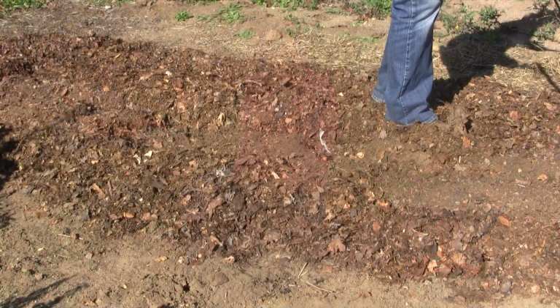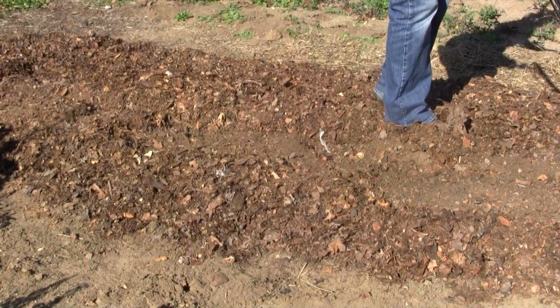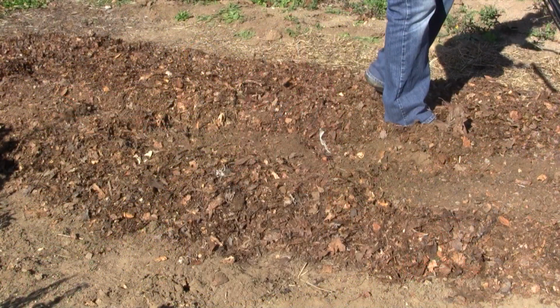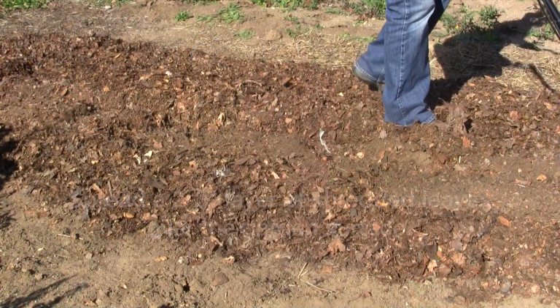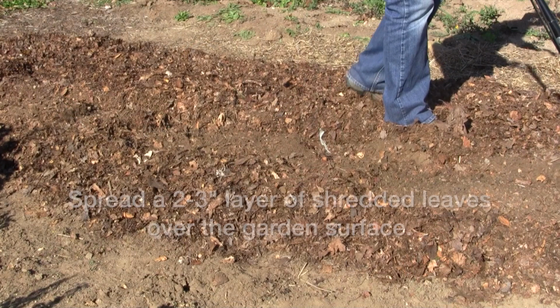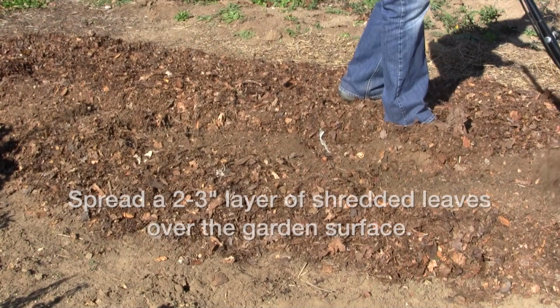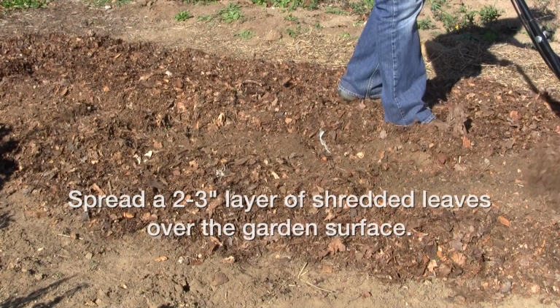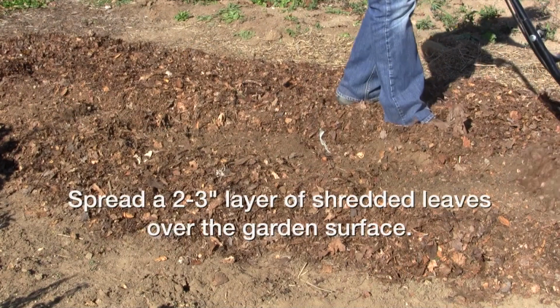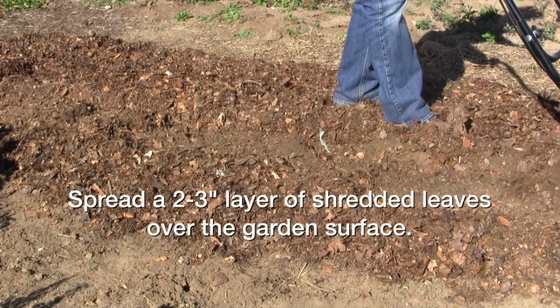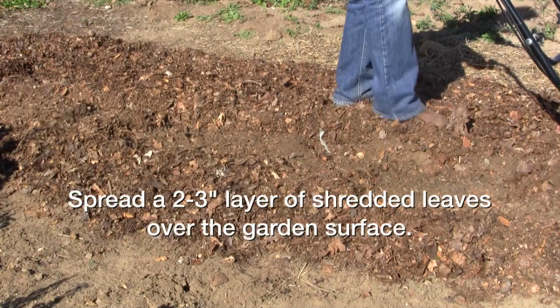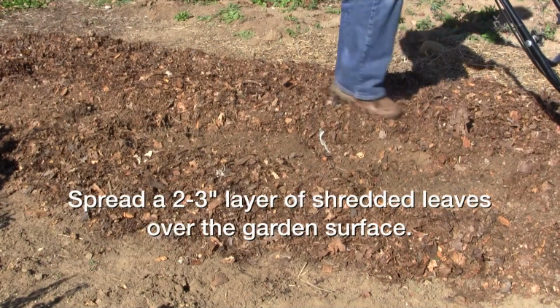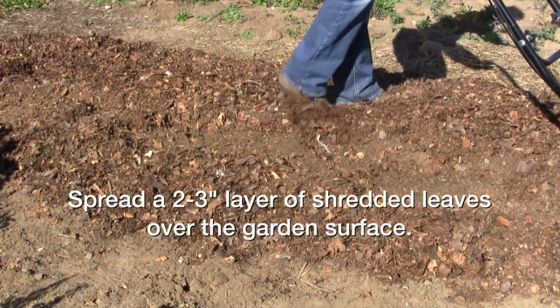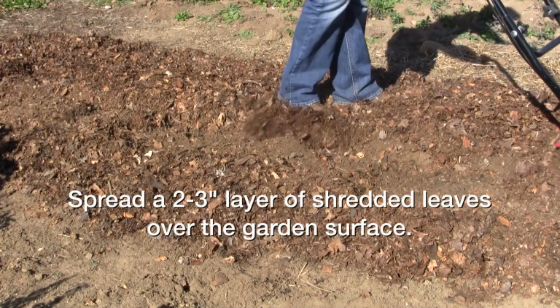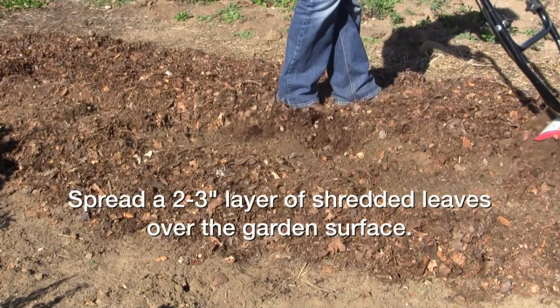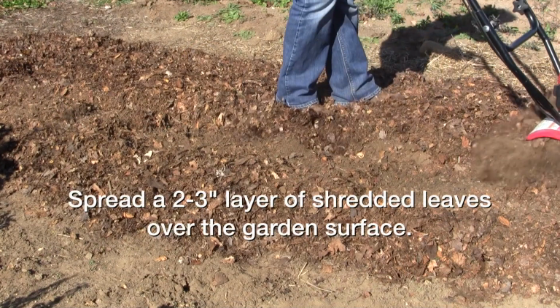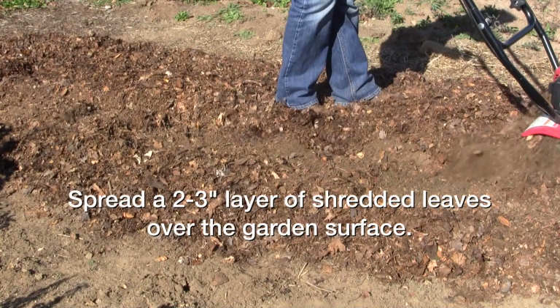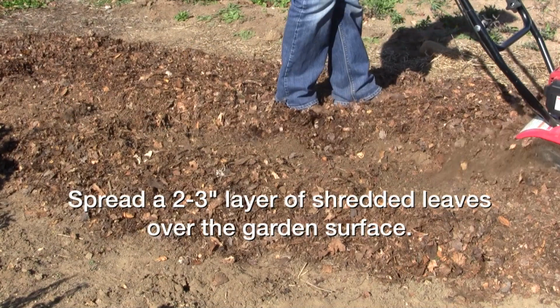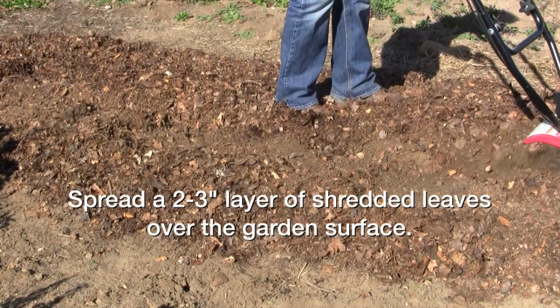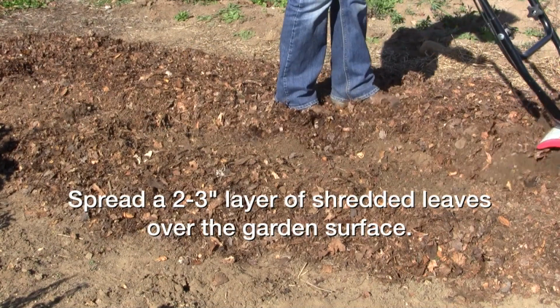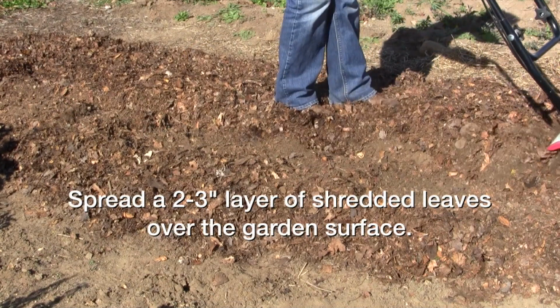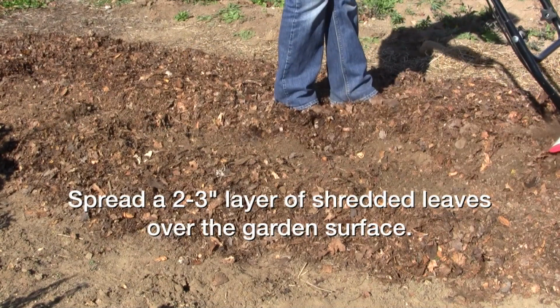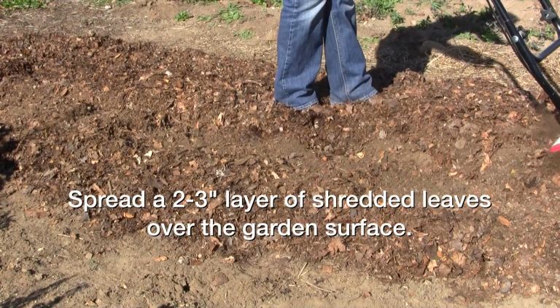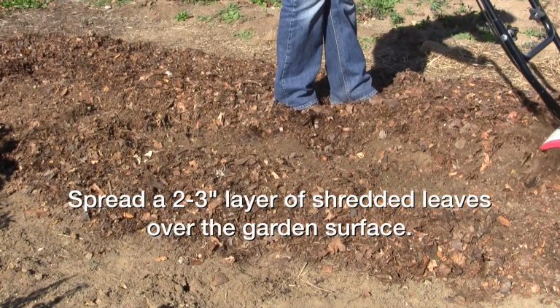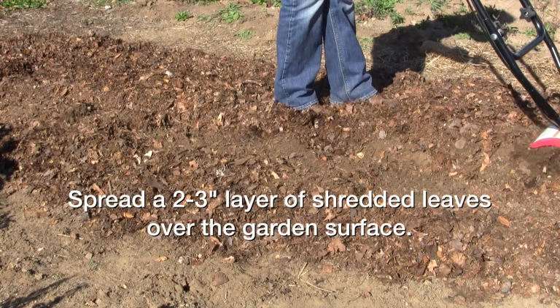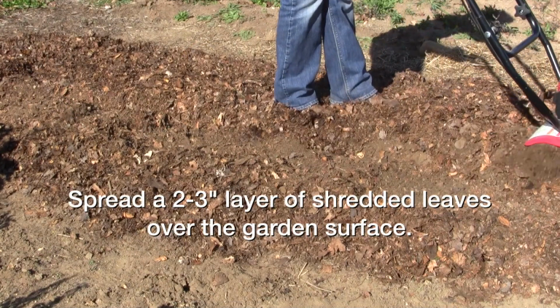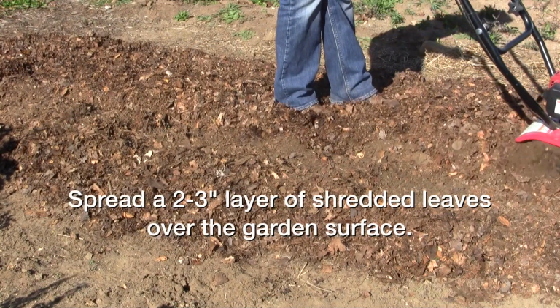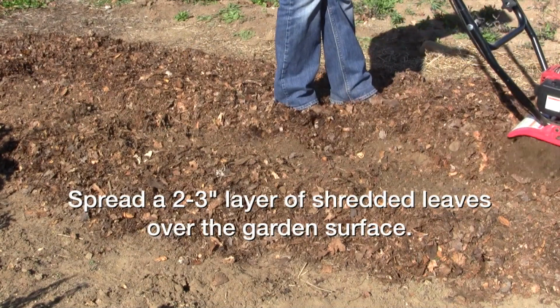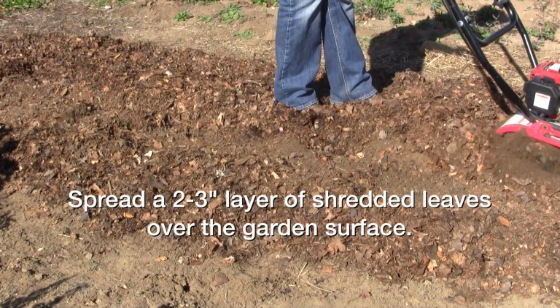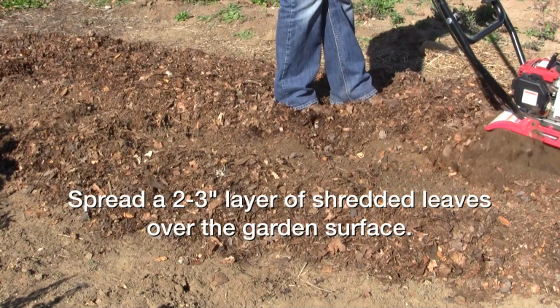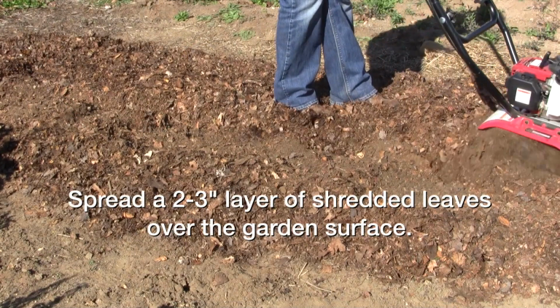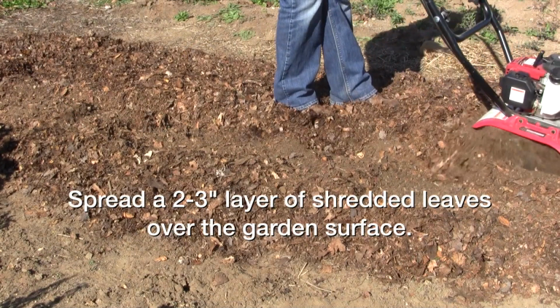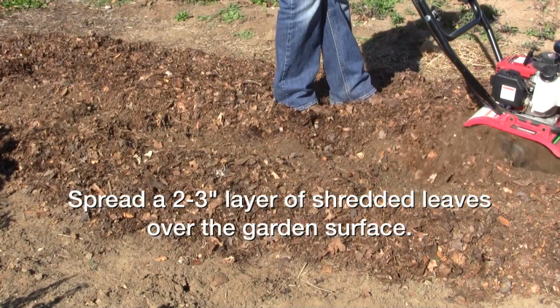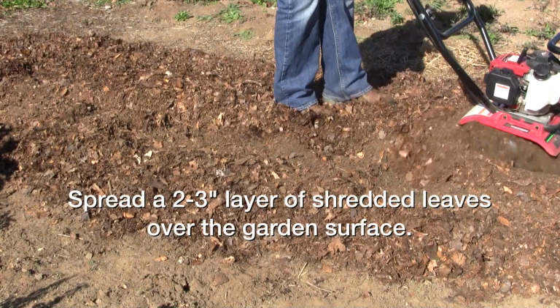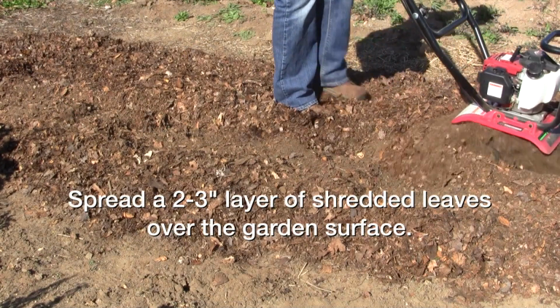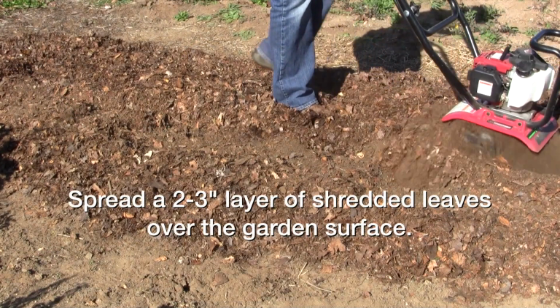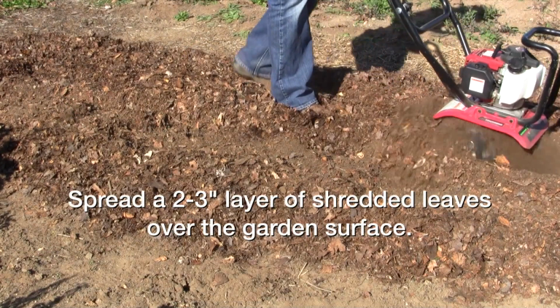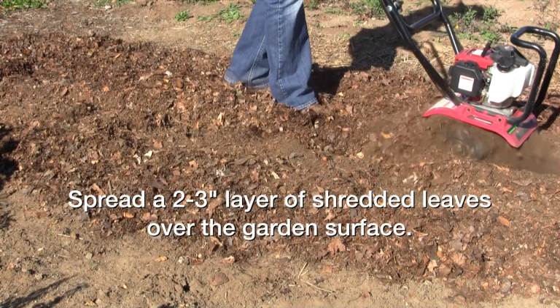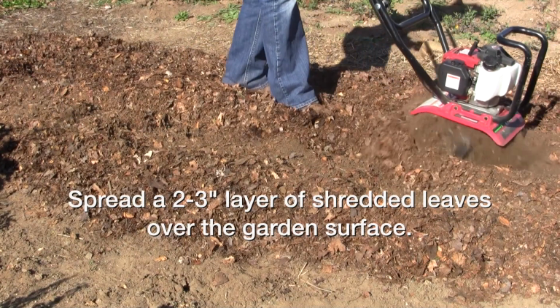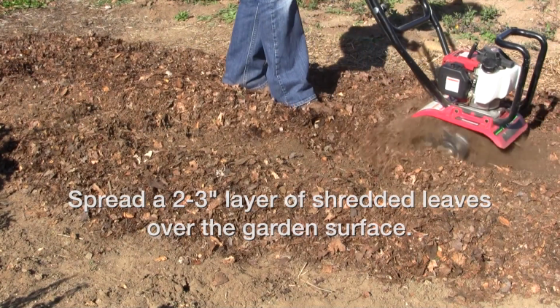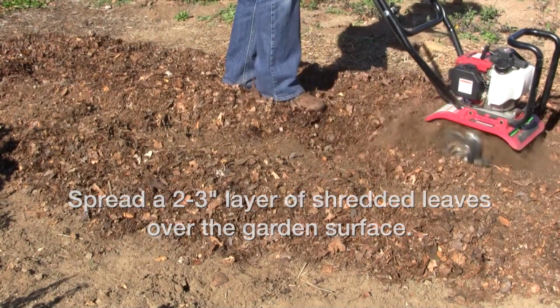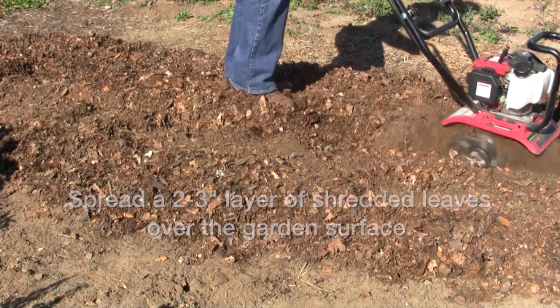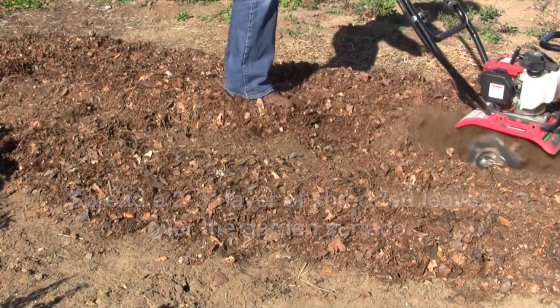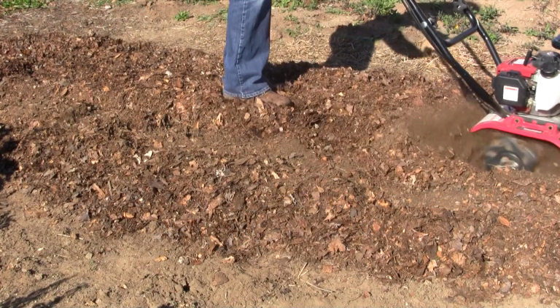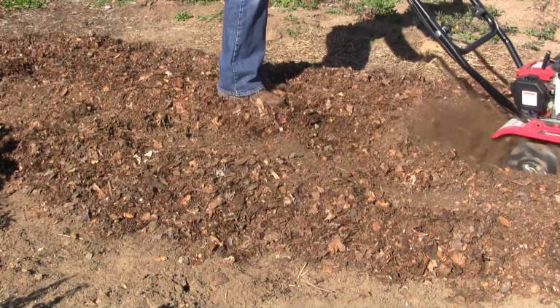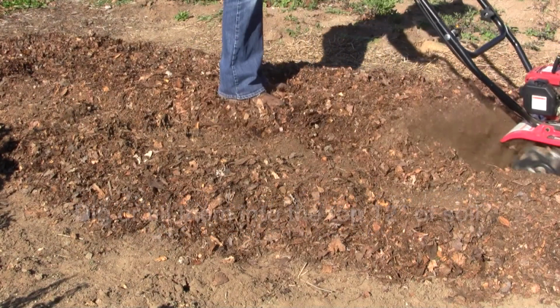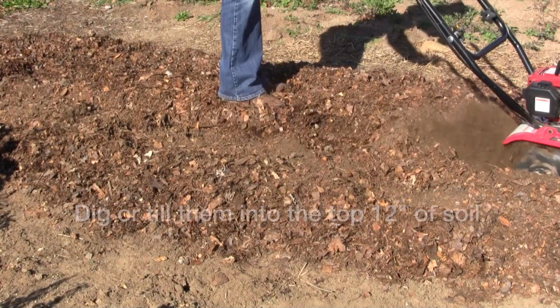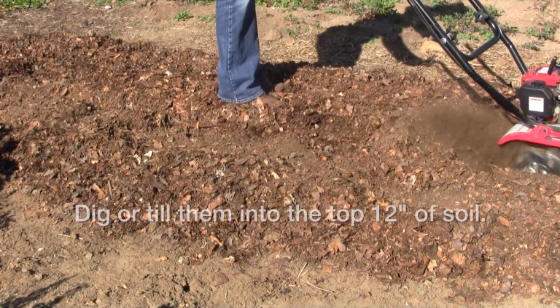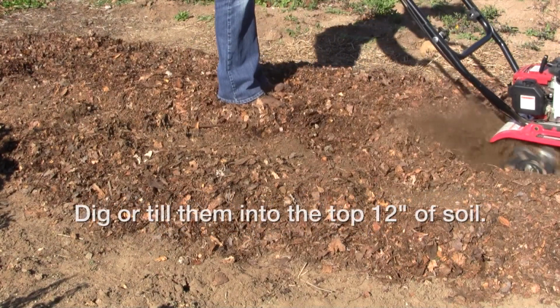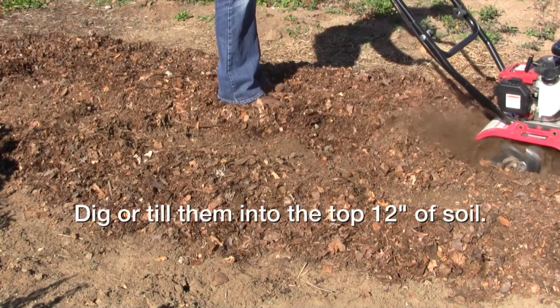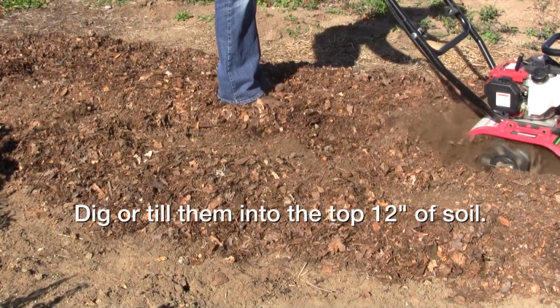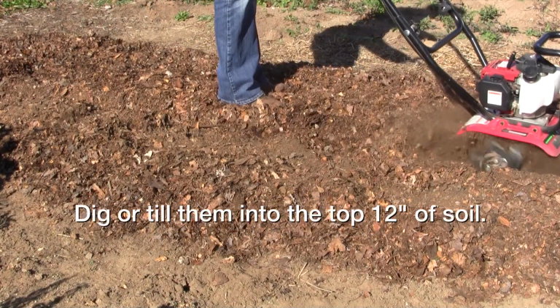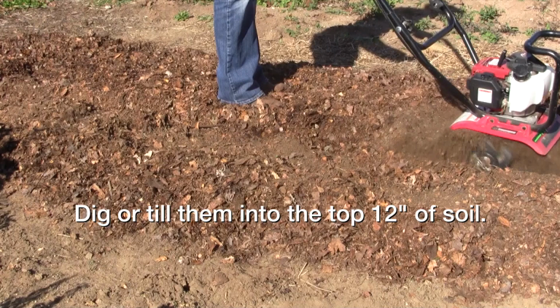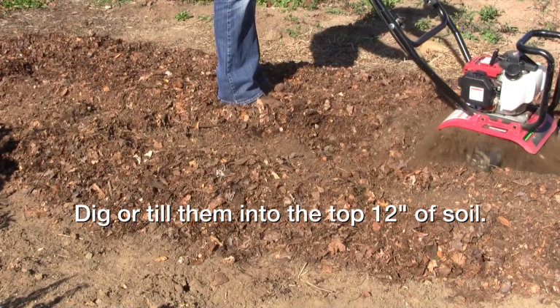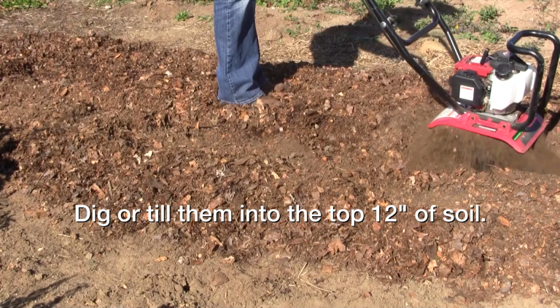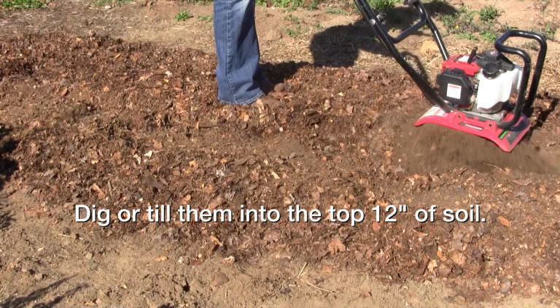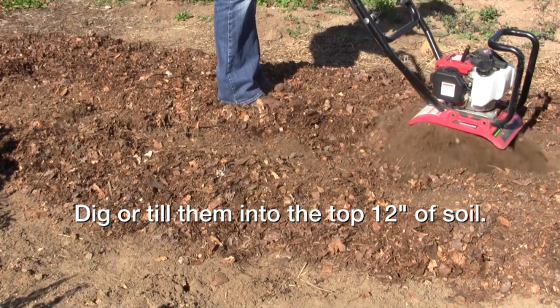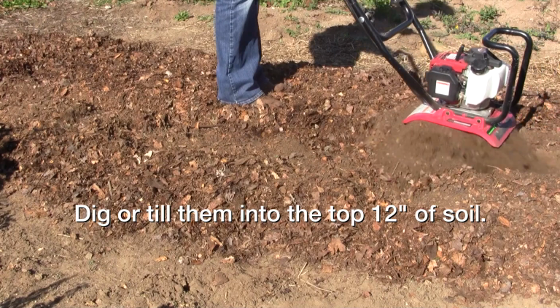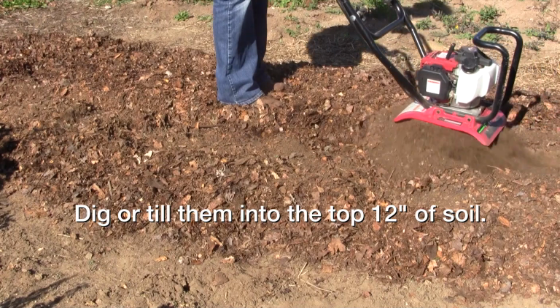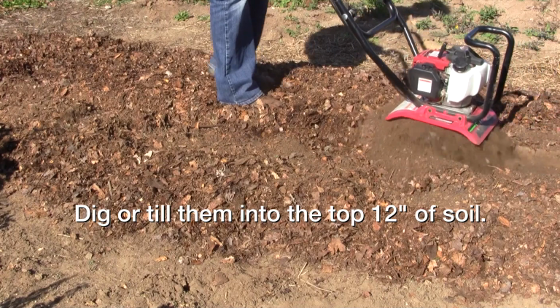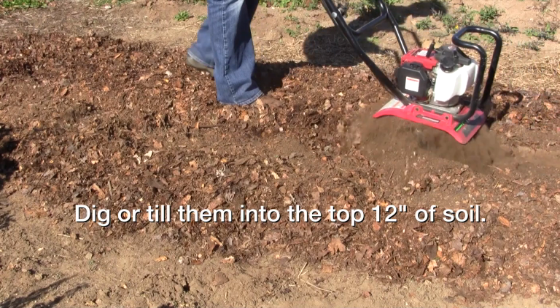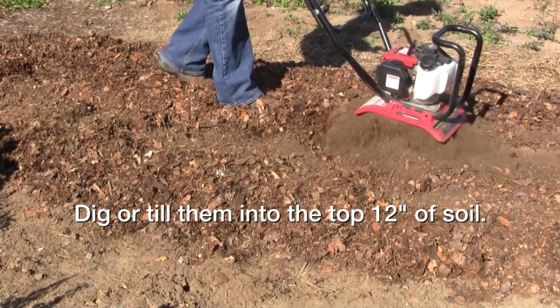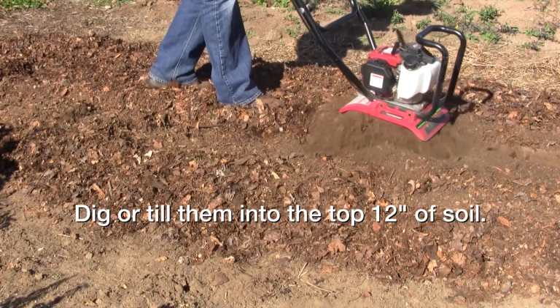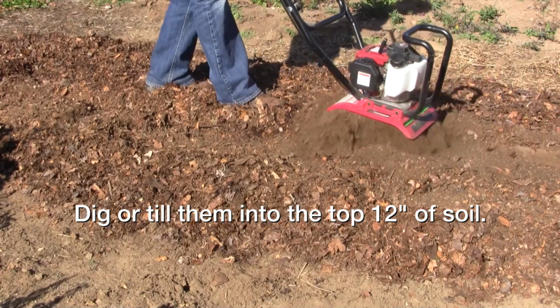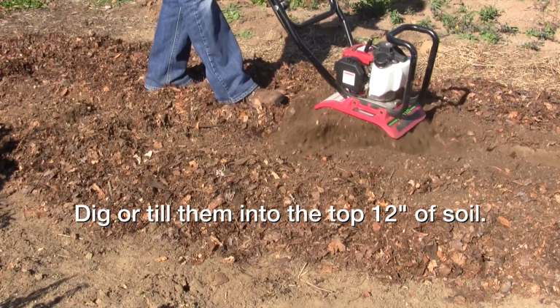Spread a two to three inch layer of shredded leaves over the garden surface. Dig or till them into the top 12 inches of soil.